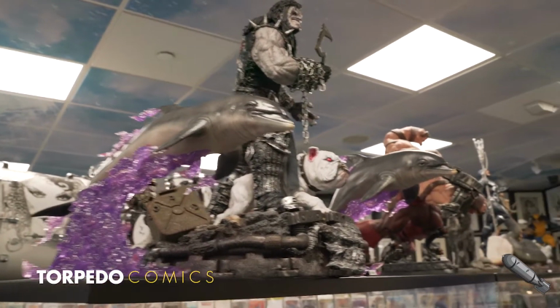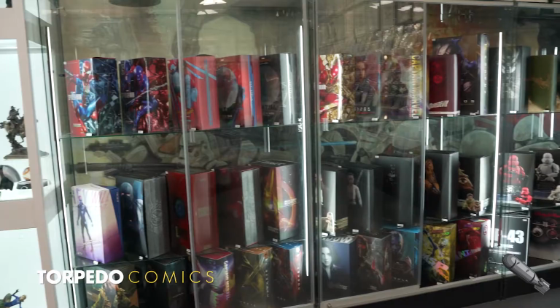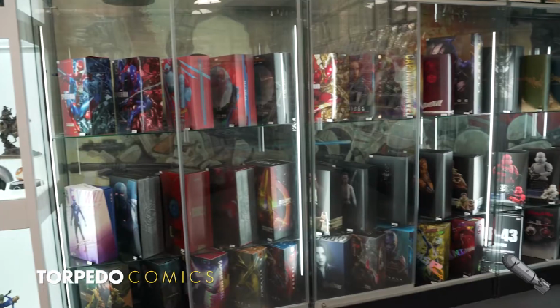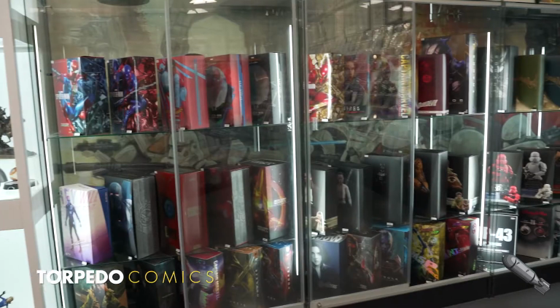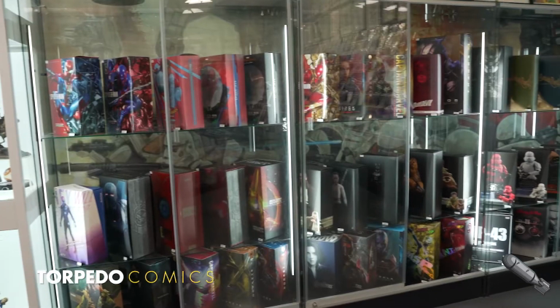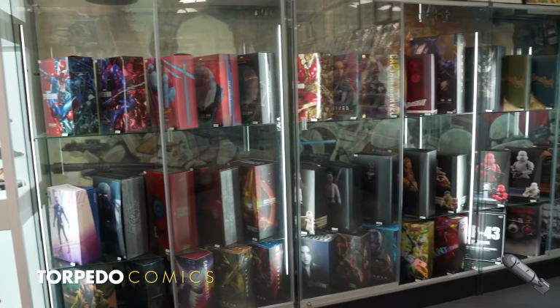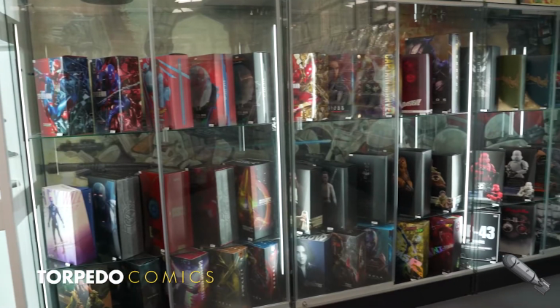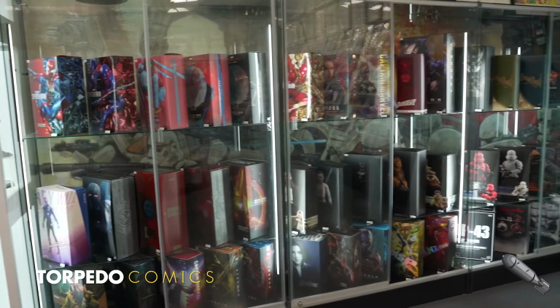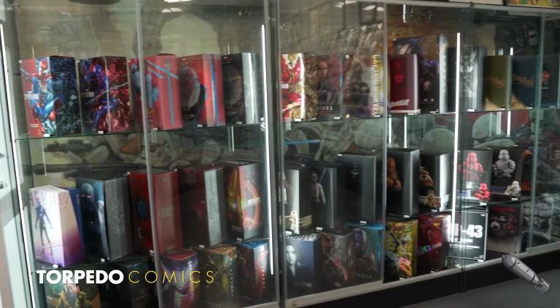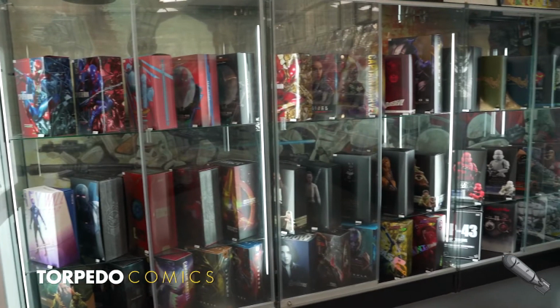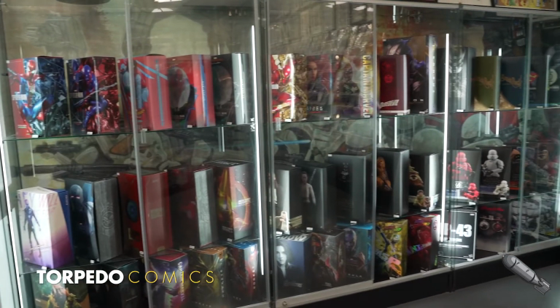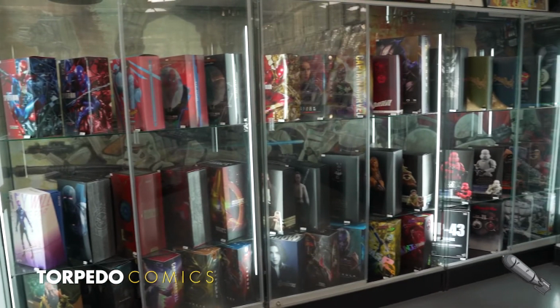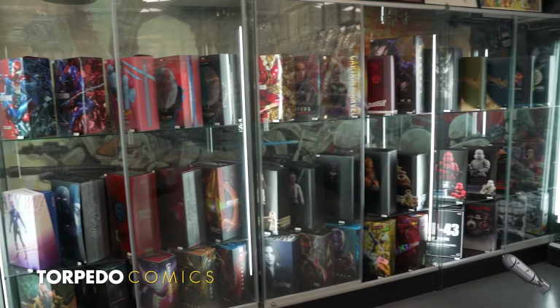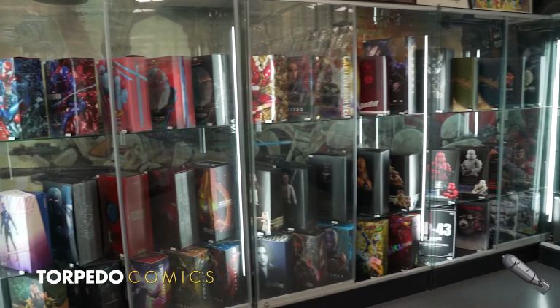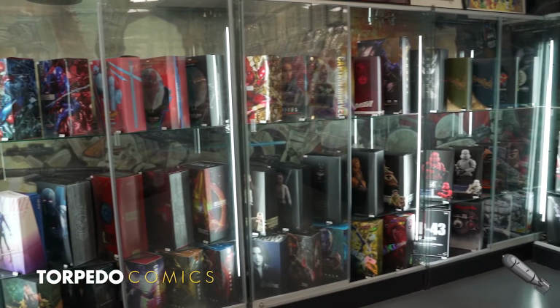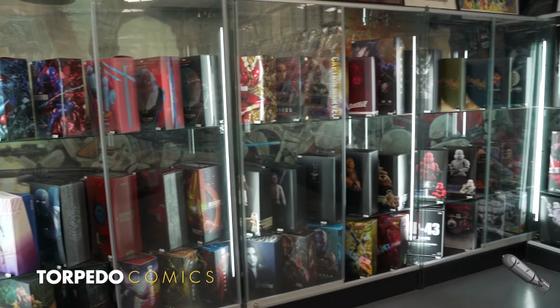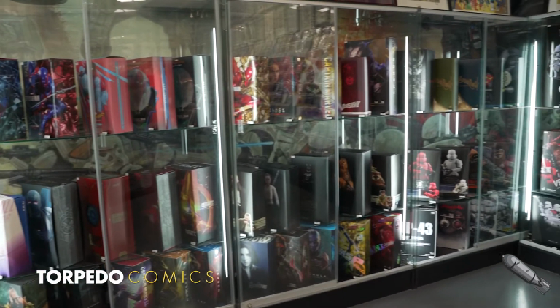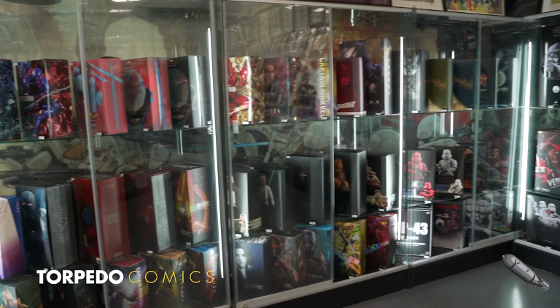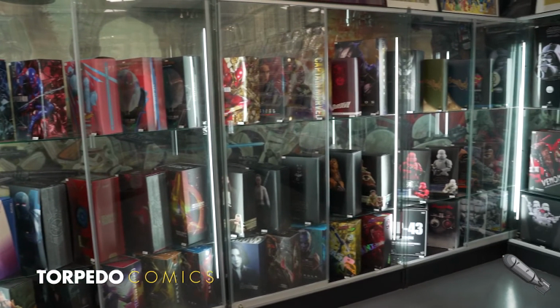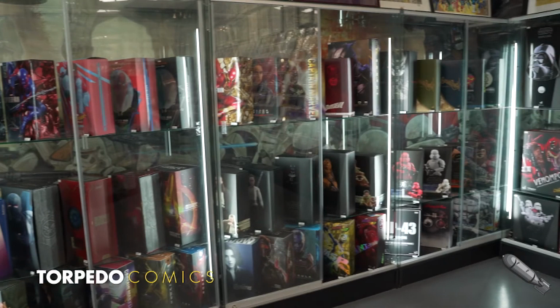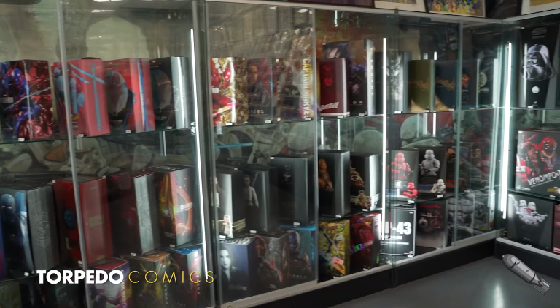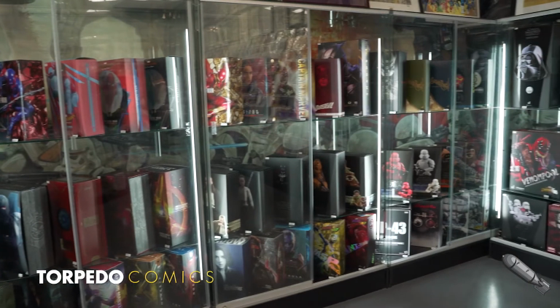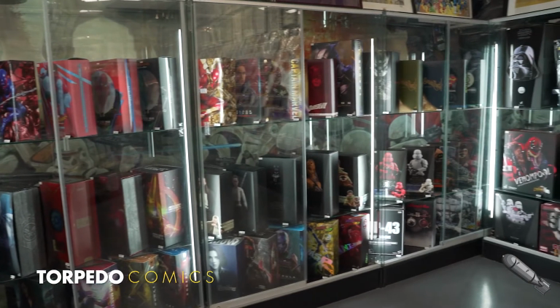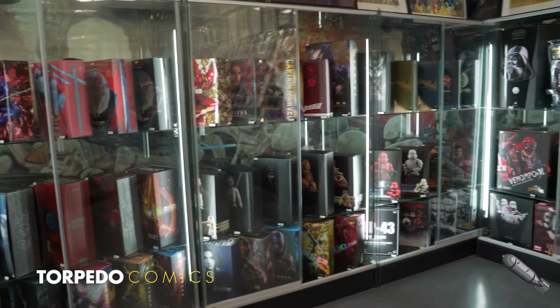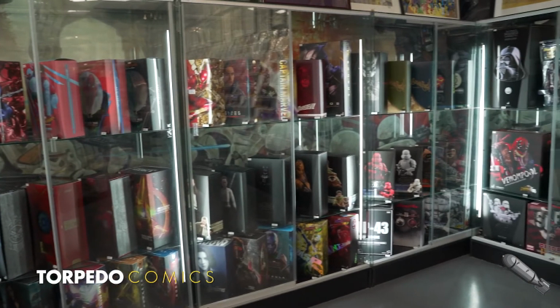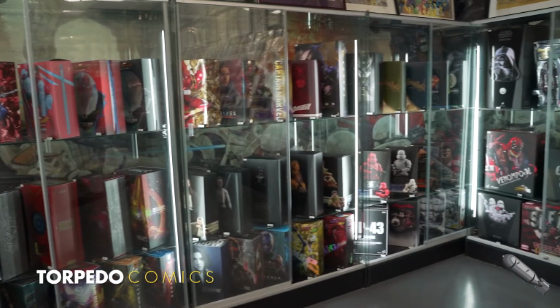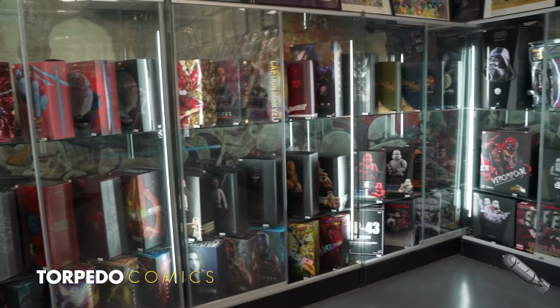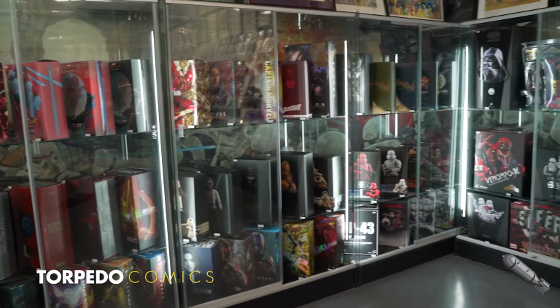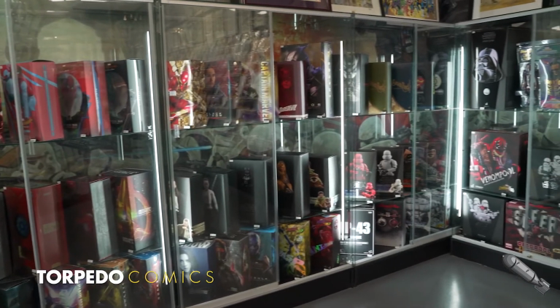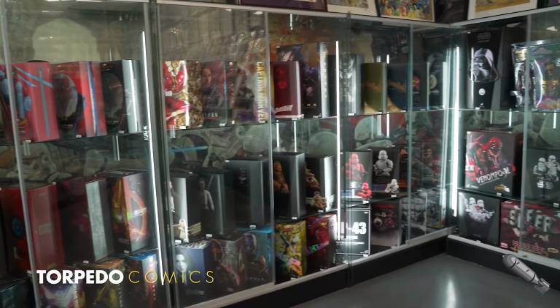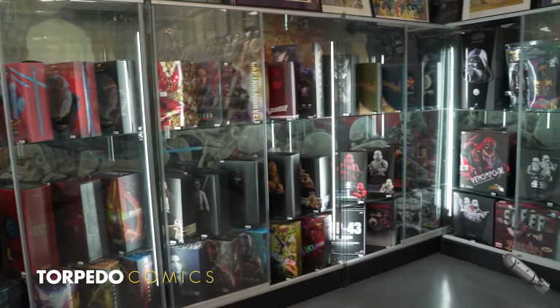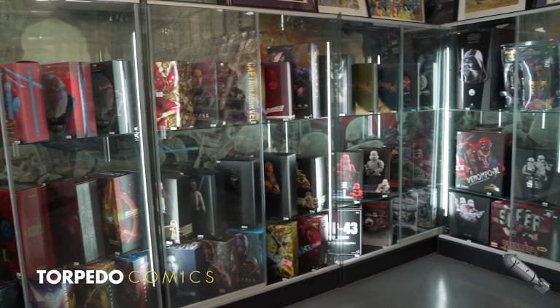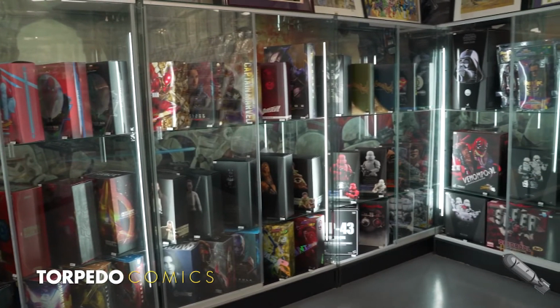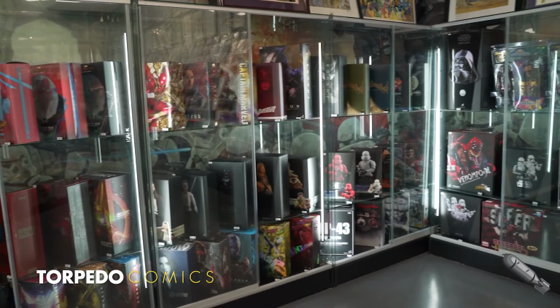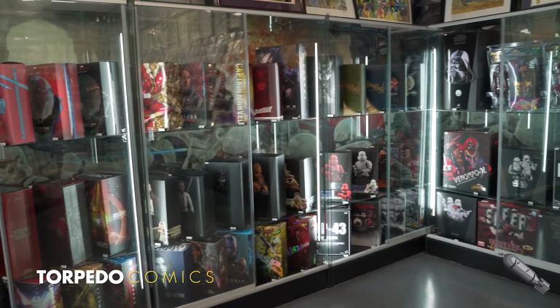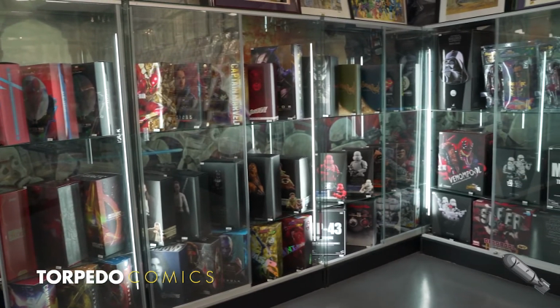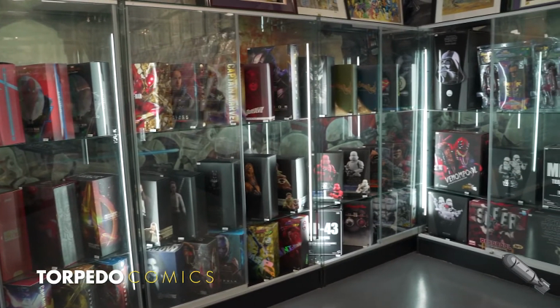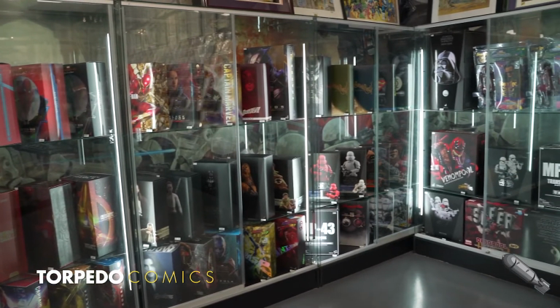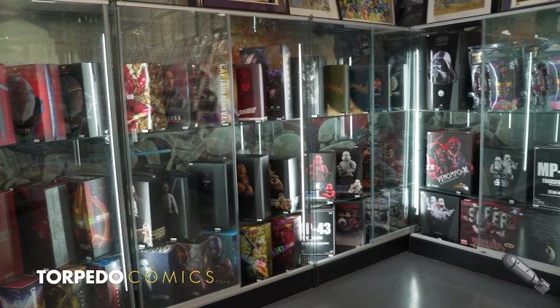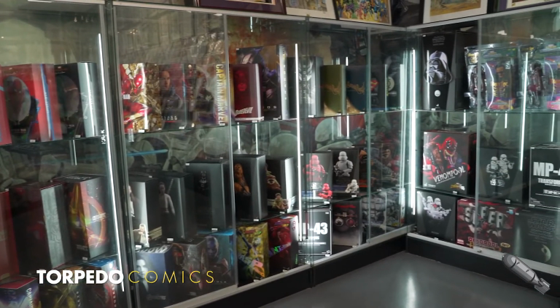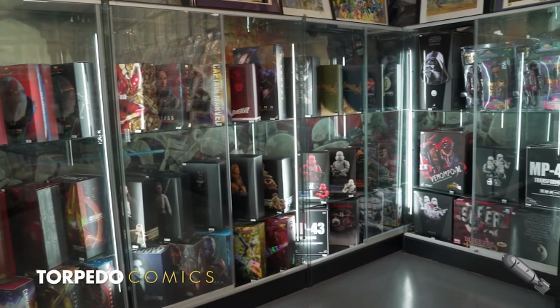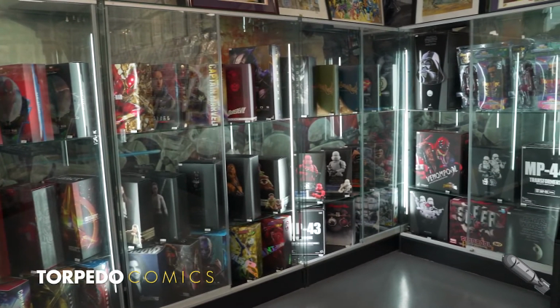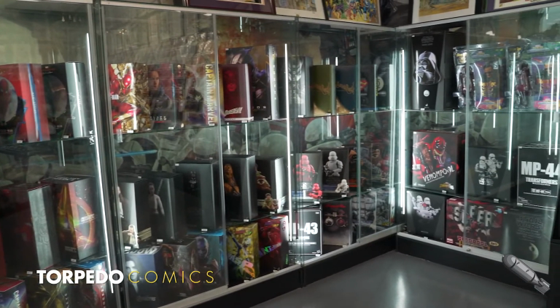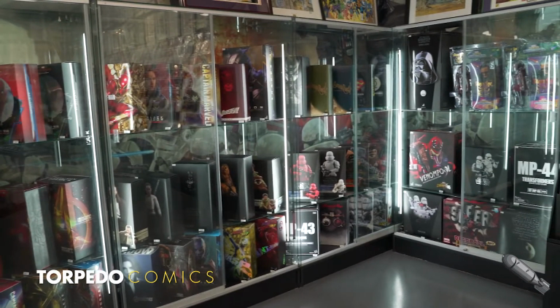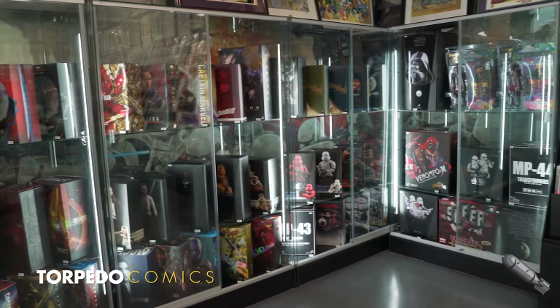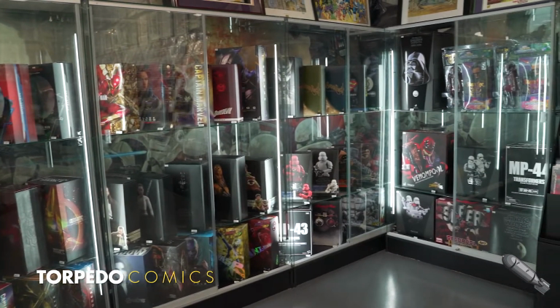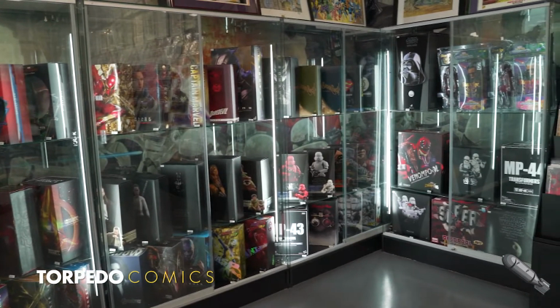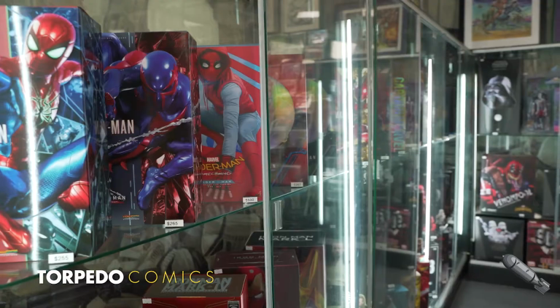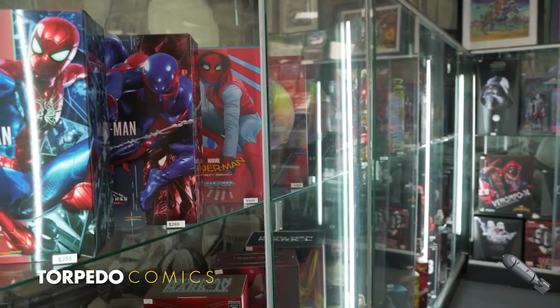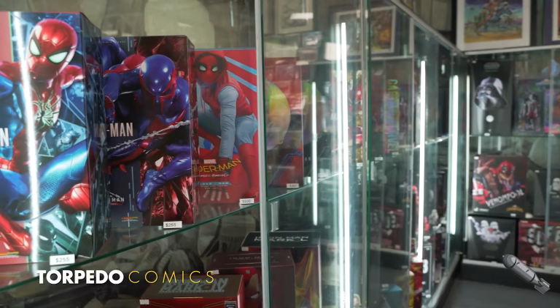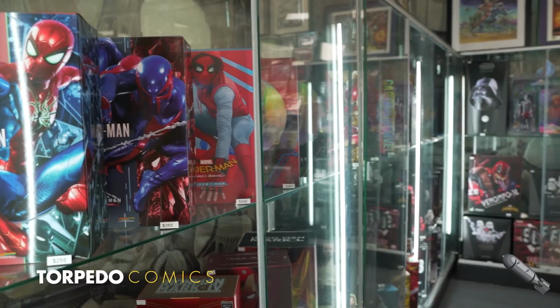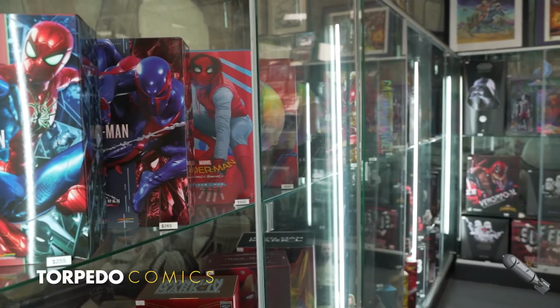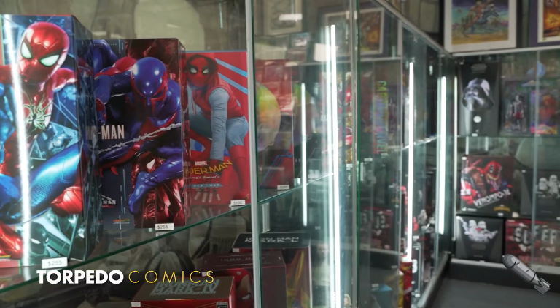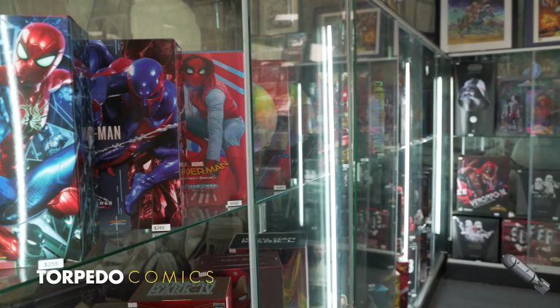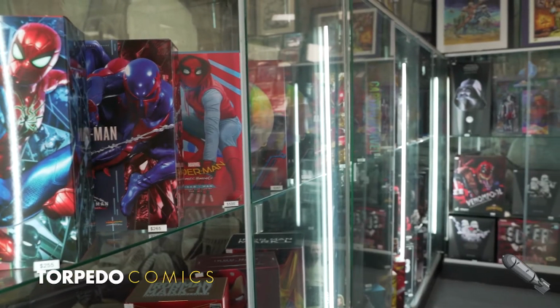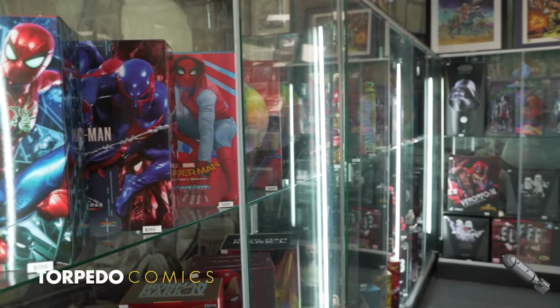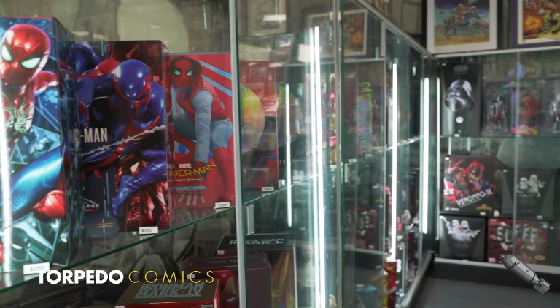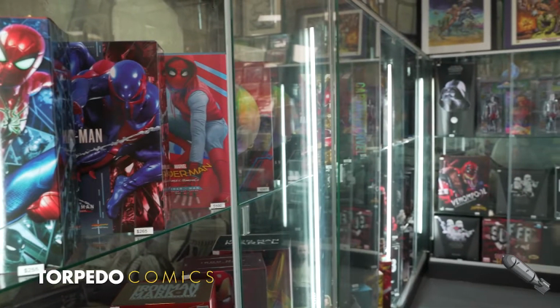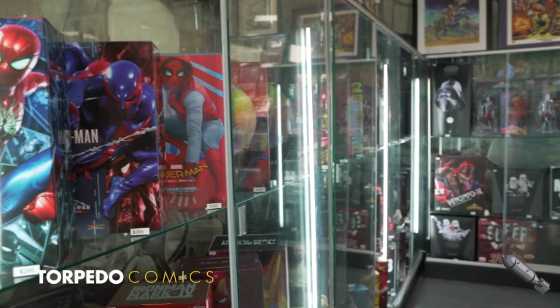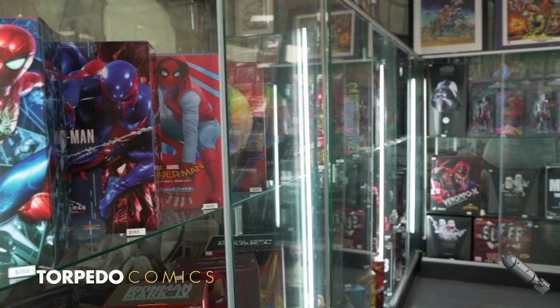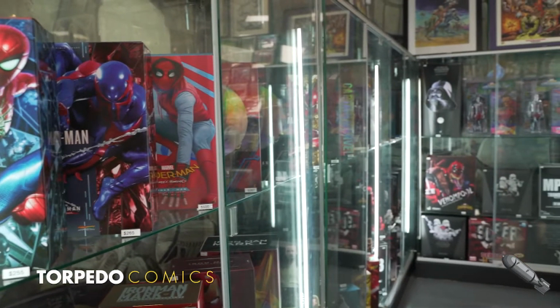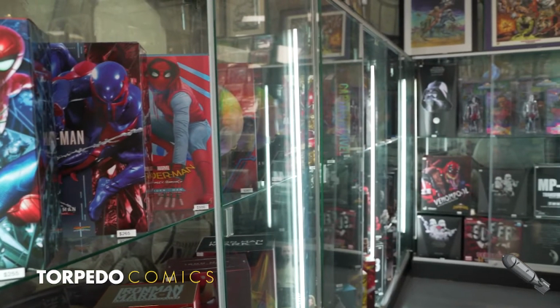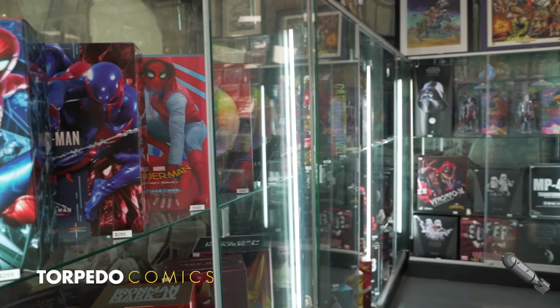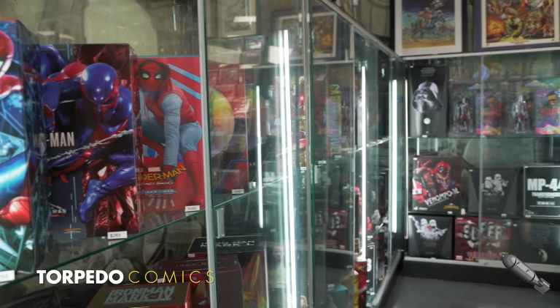Behind the trade paperback areas we have an area for our premium toys and collectibles, including hard to find pieces from Hot Toys.